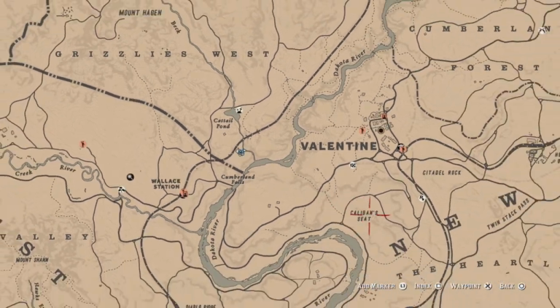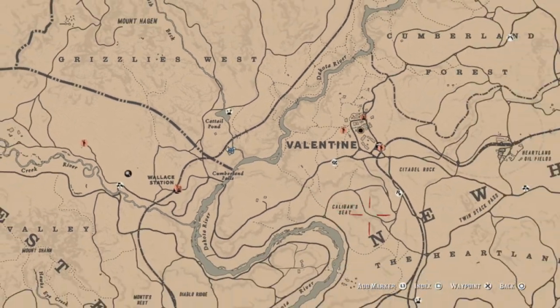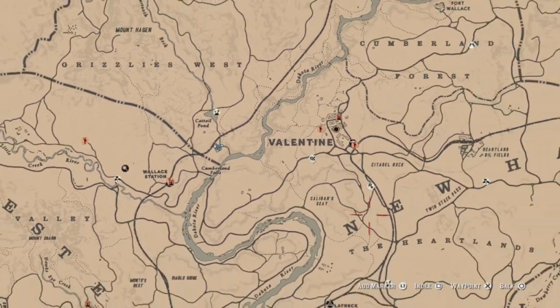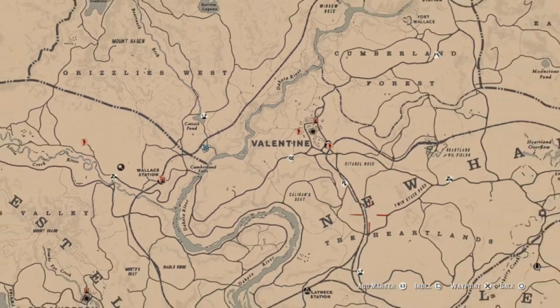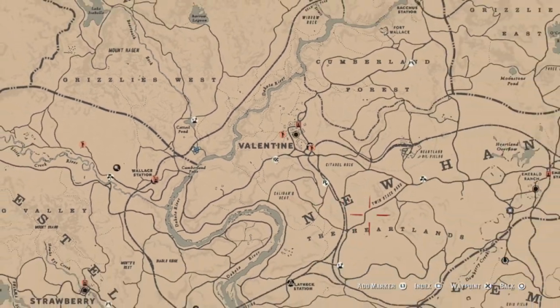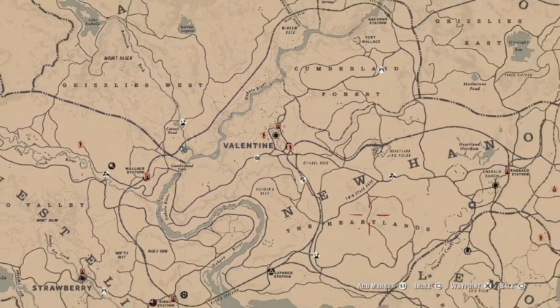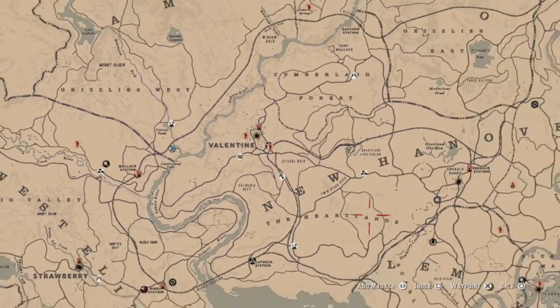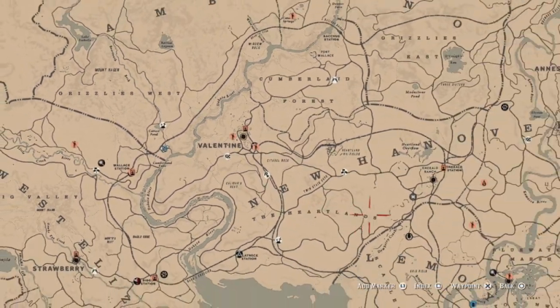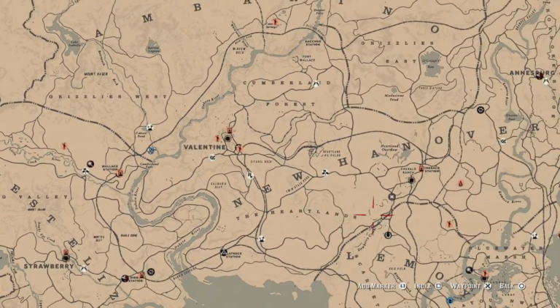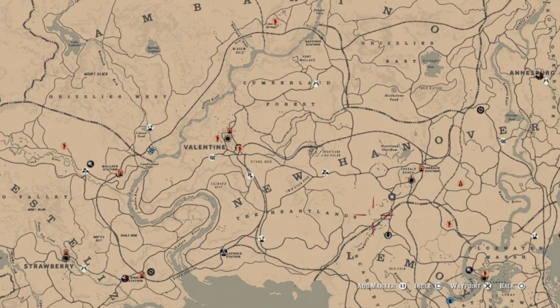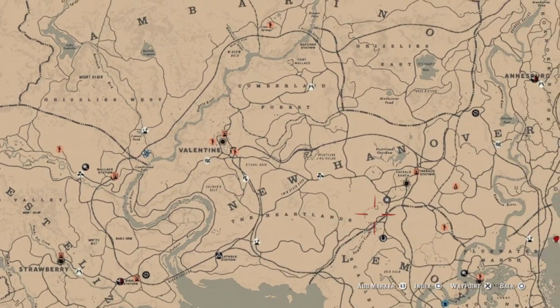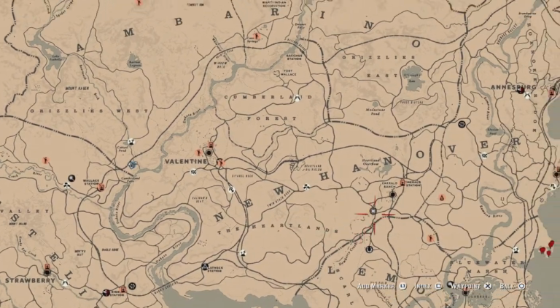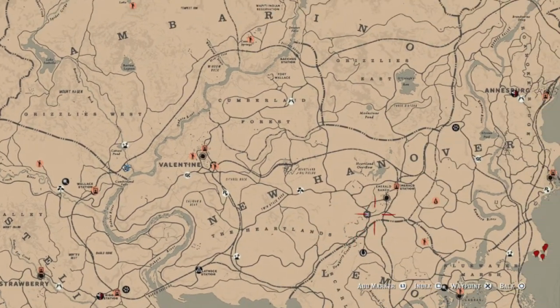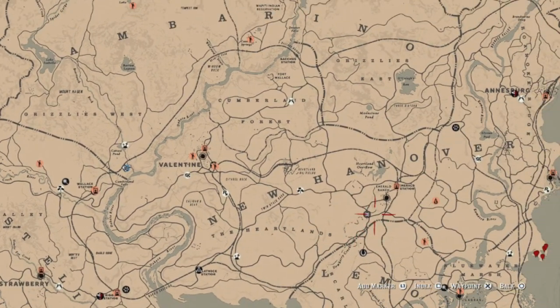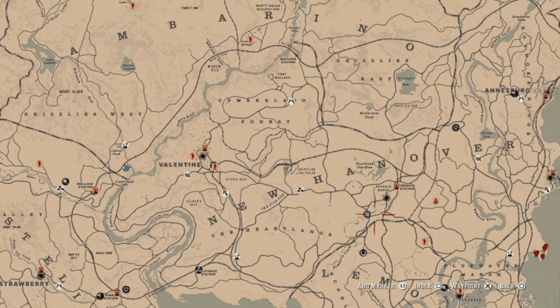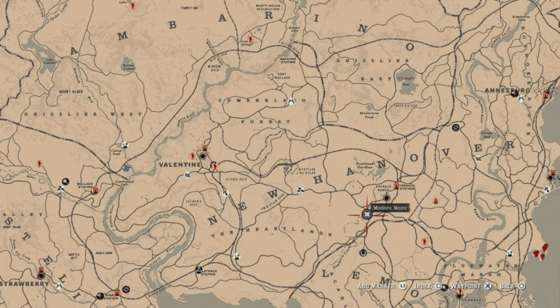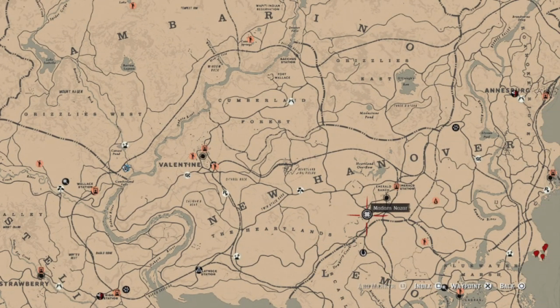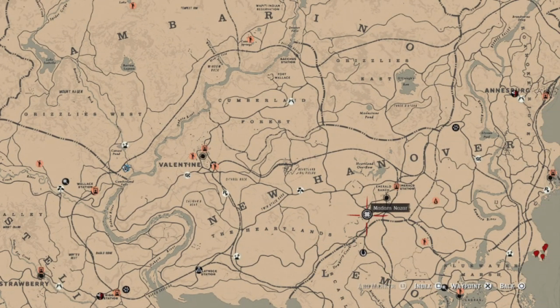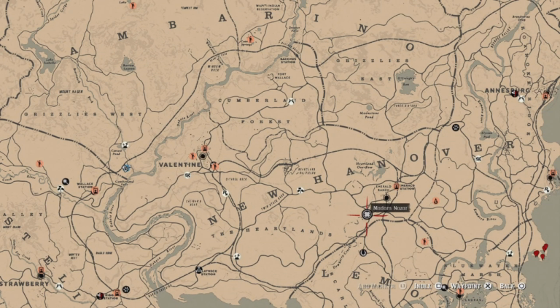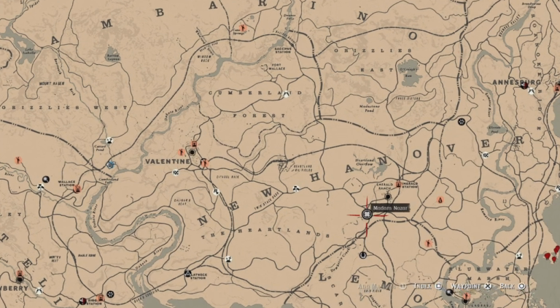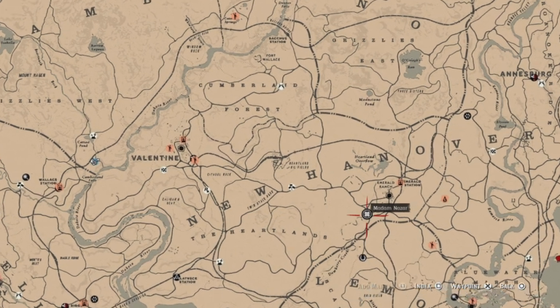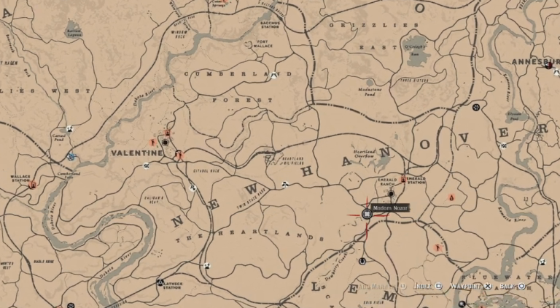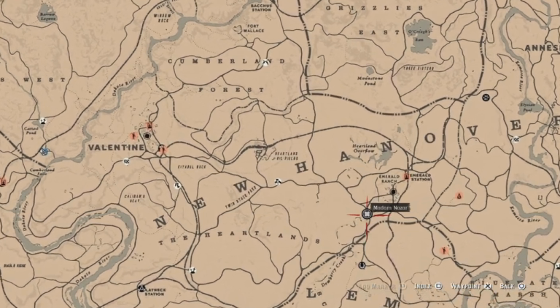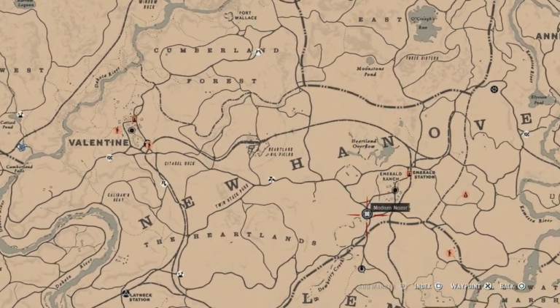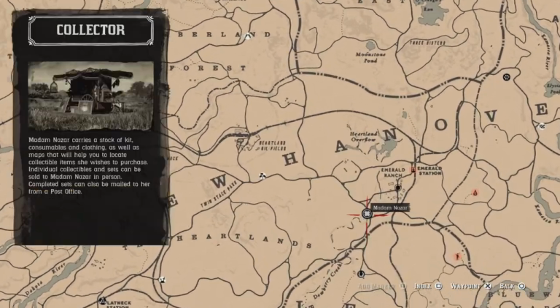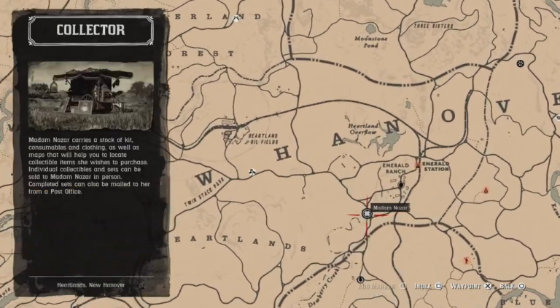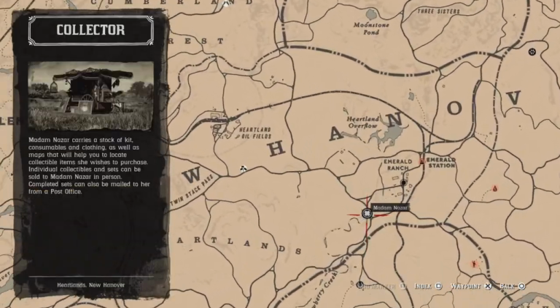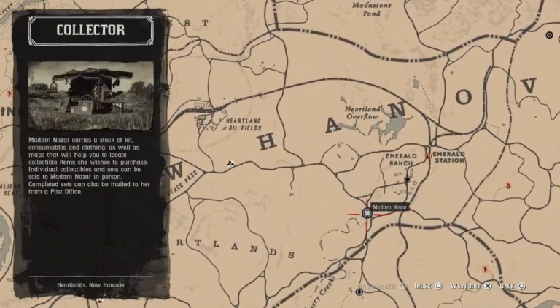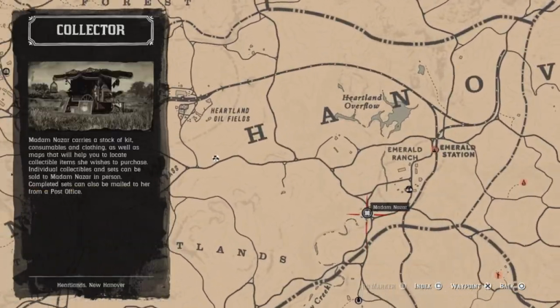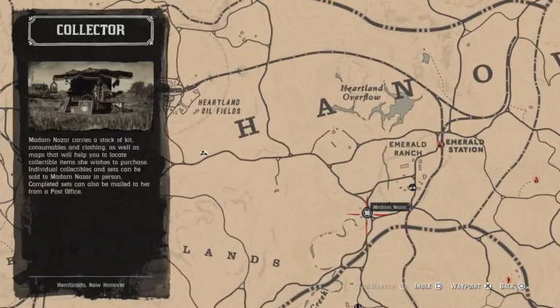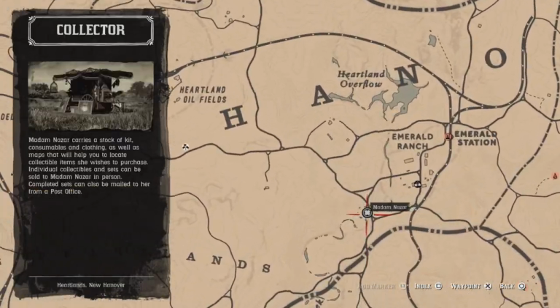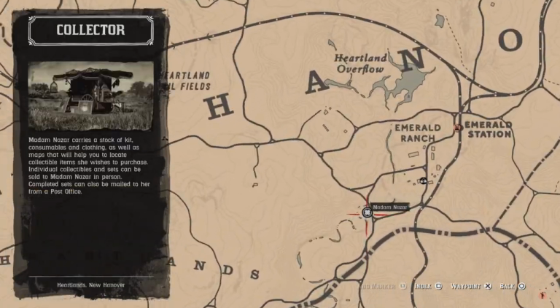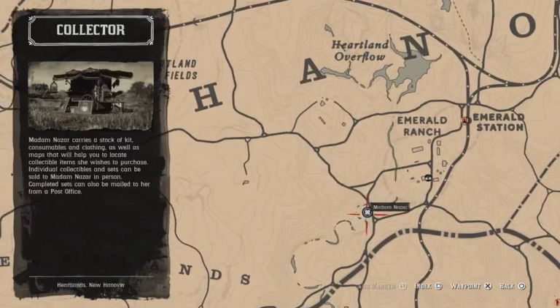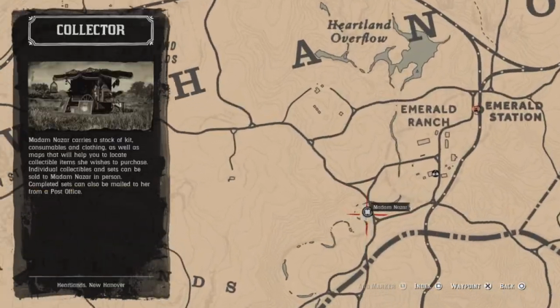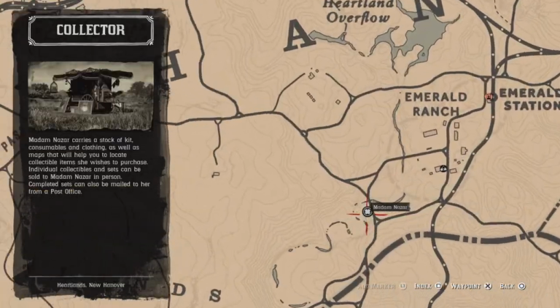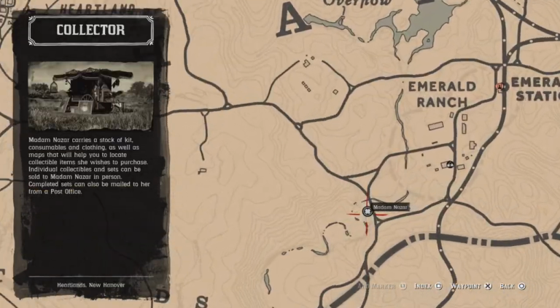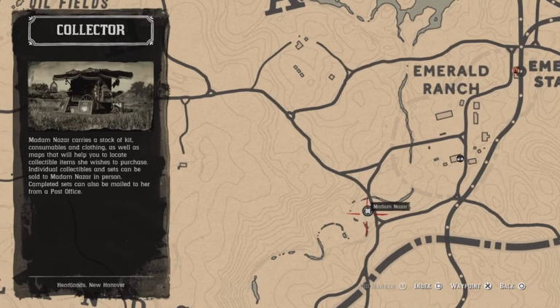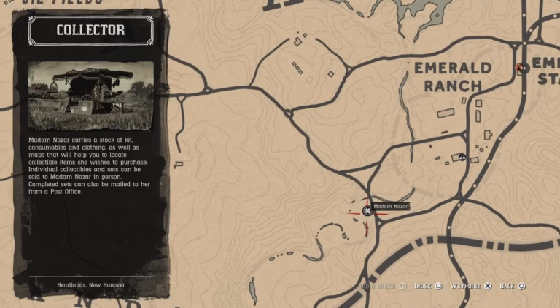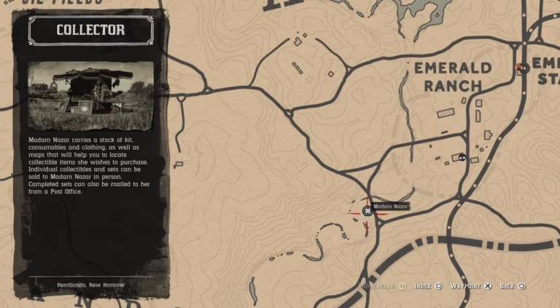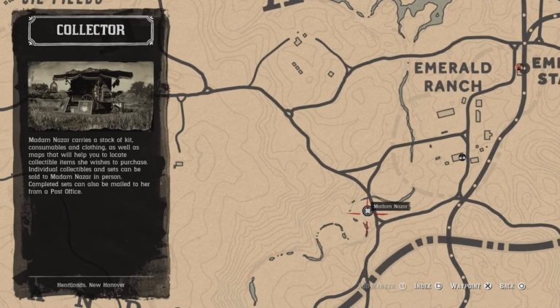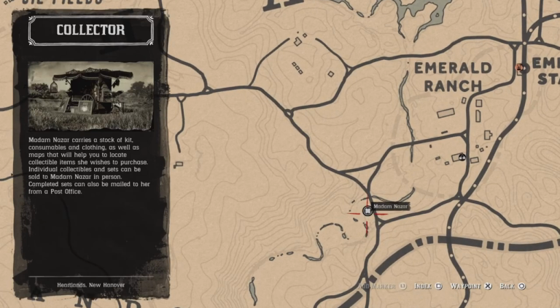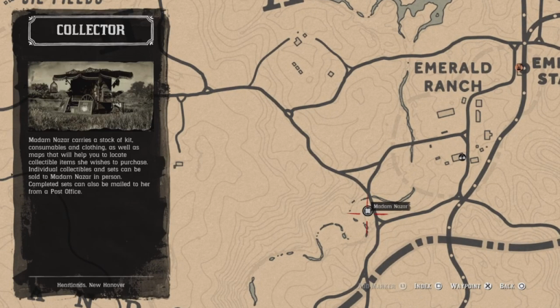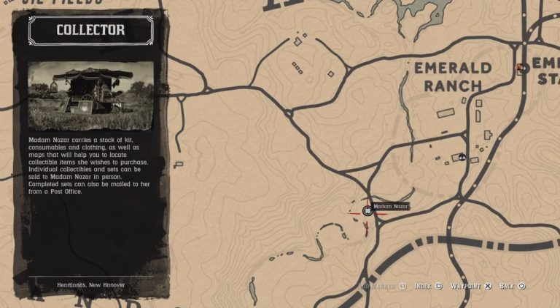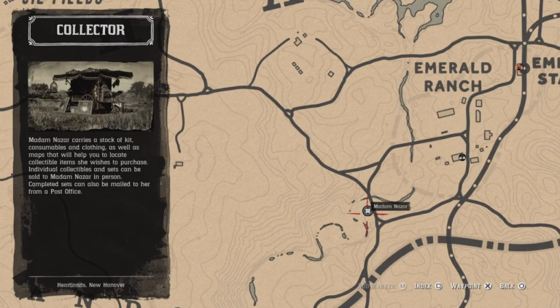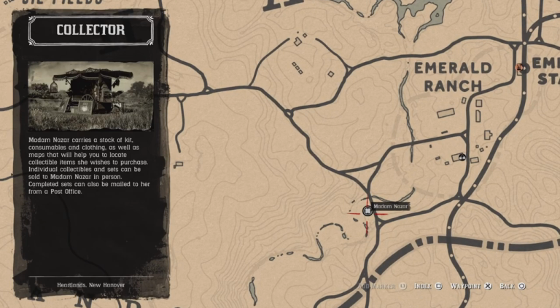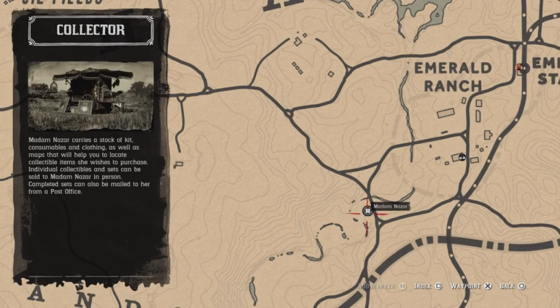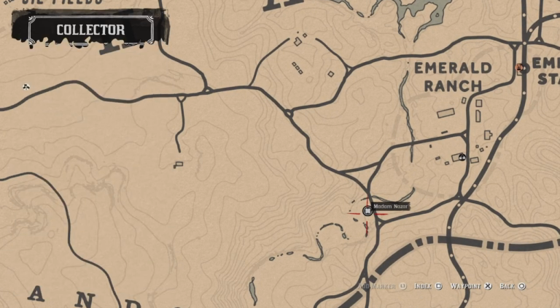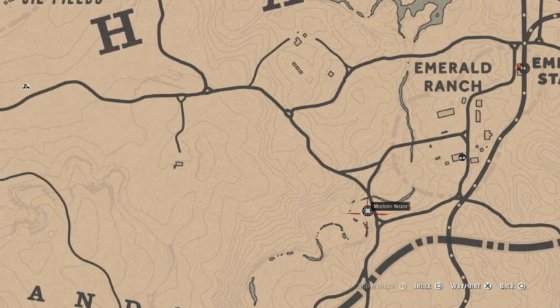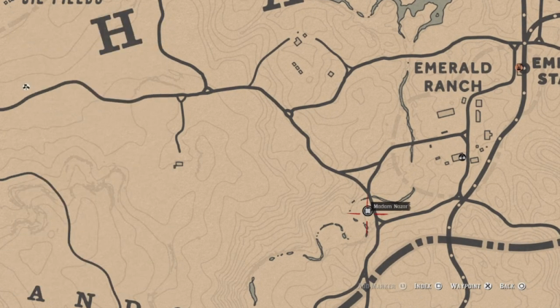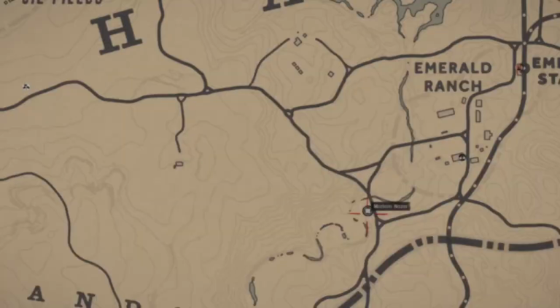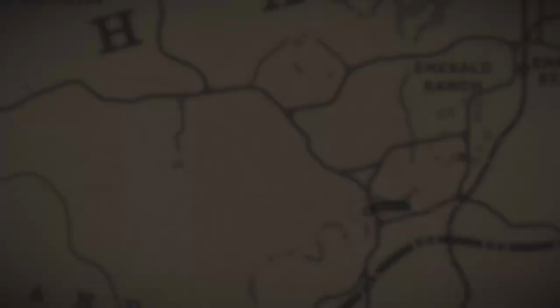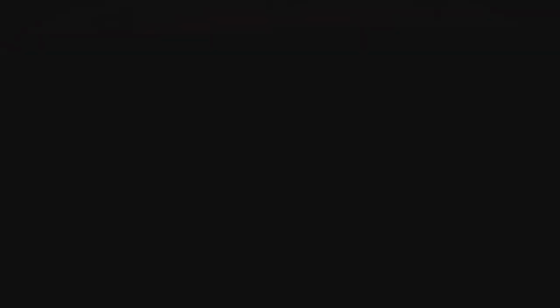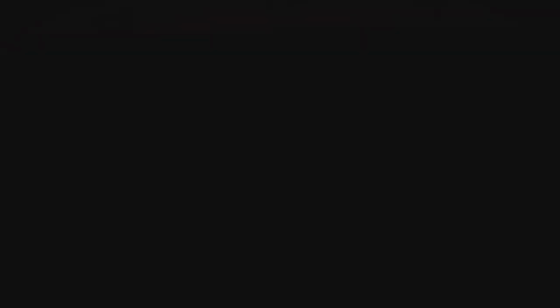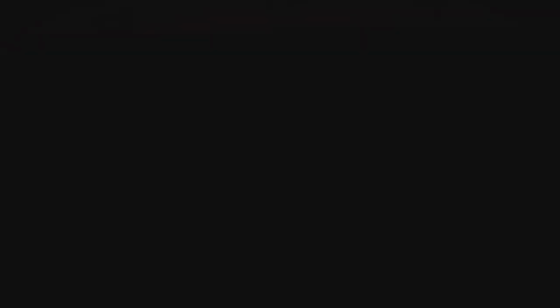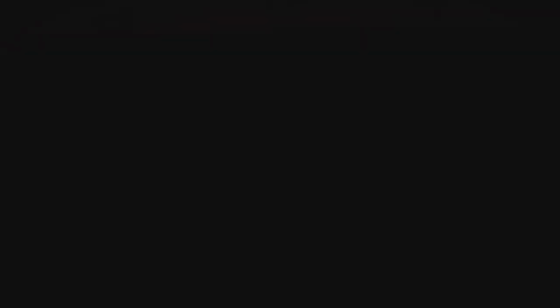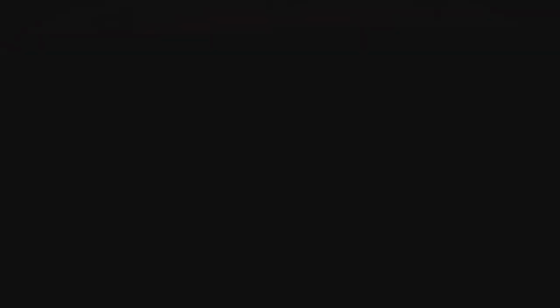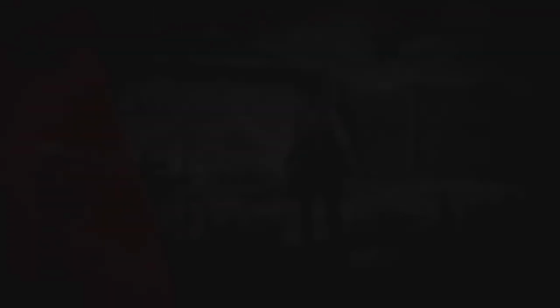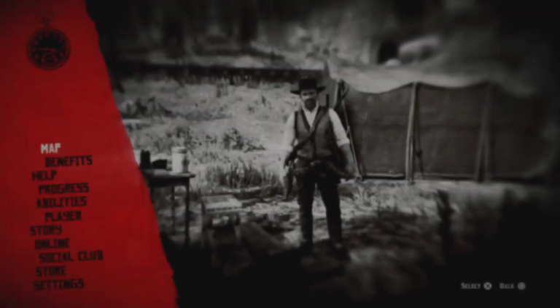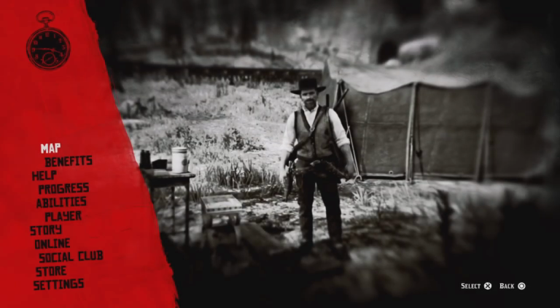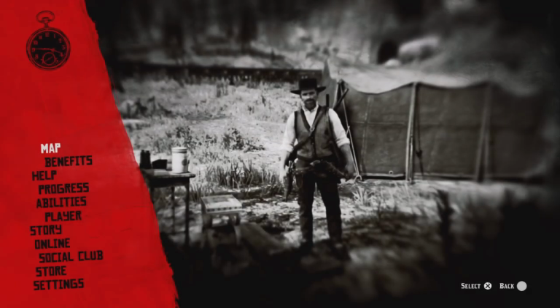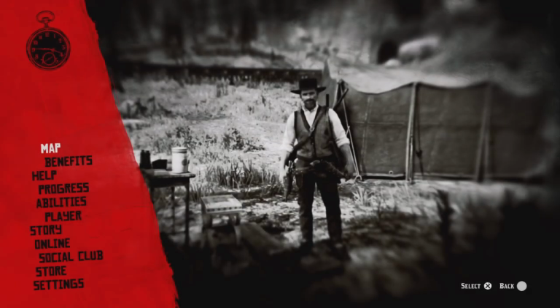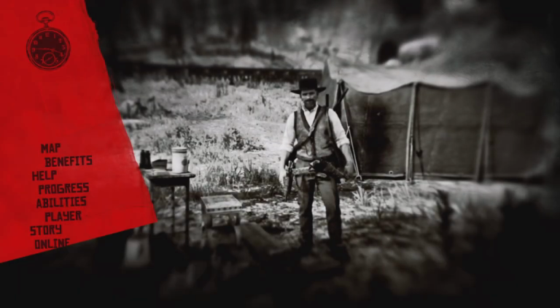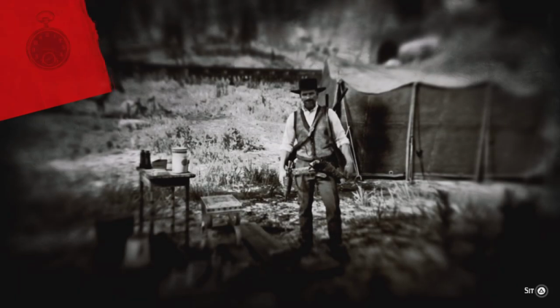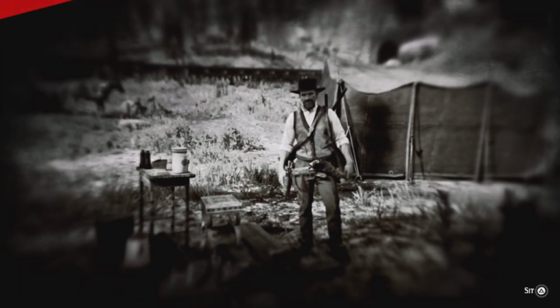And that's it guys. Once again, Madame Czar is going to be located over here at Dewberry Creek today, and the fast travel is from Emerald Station. Good luck on your dailies later!